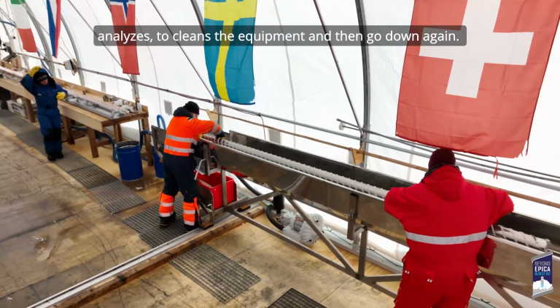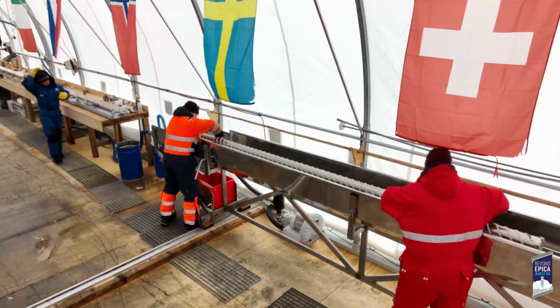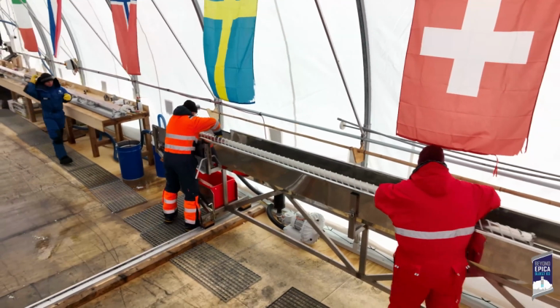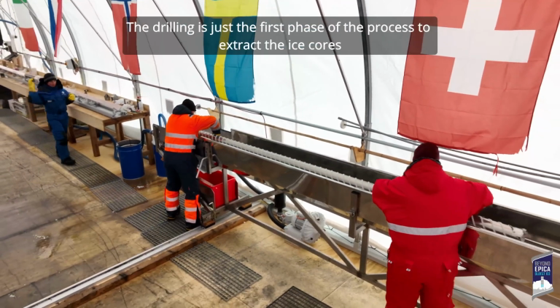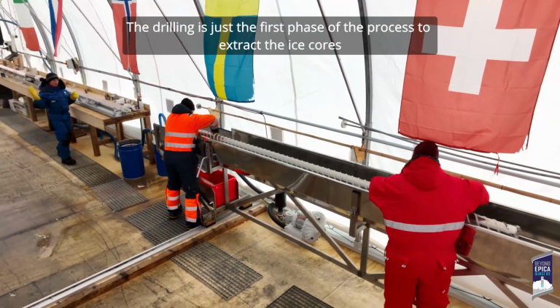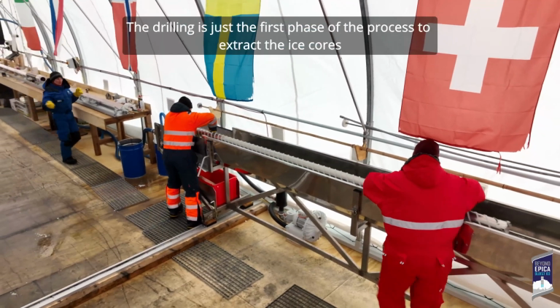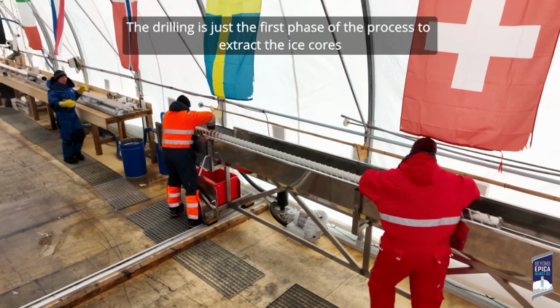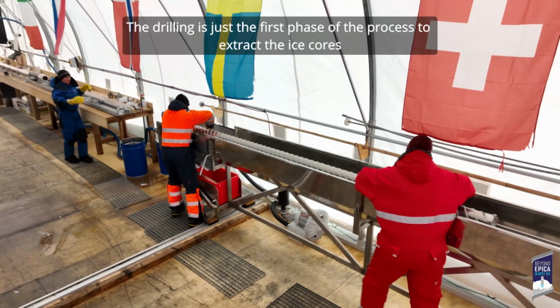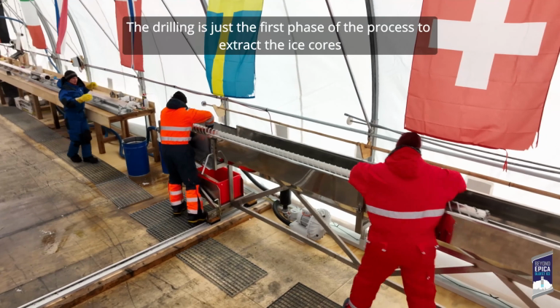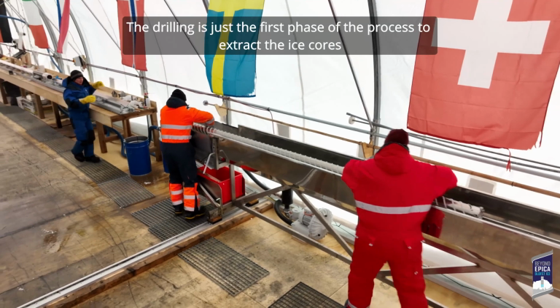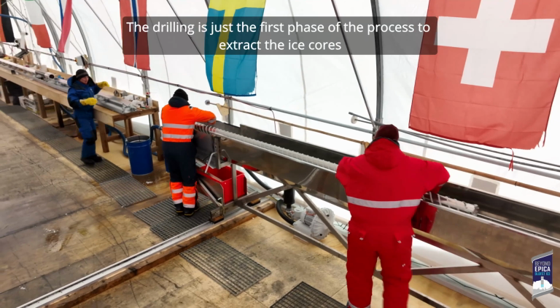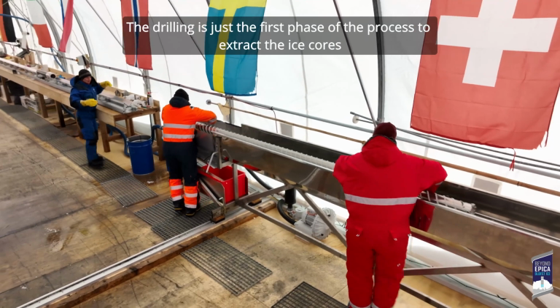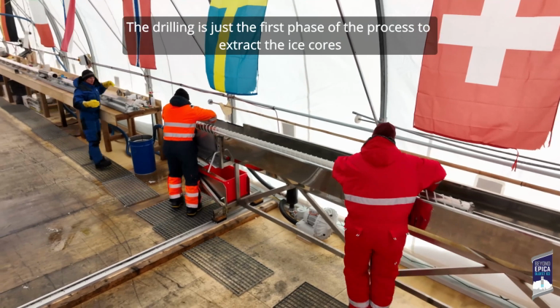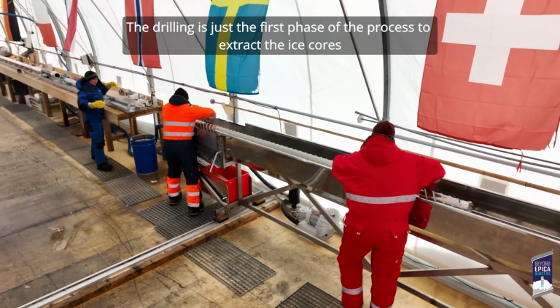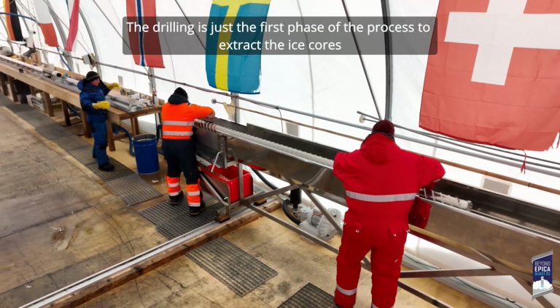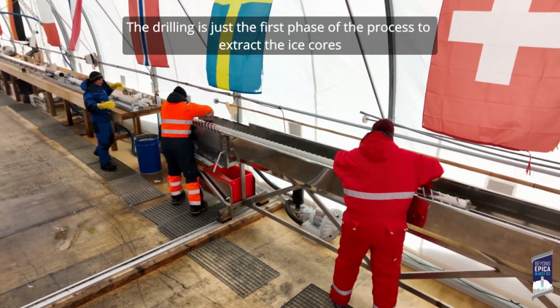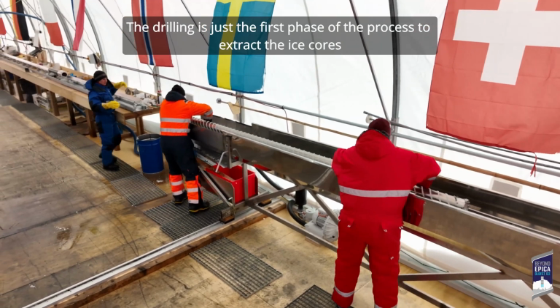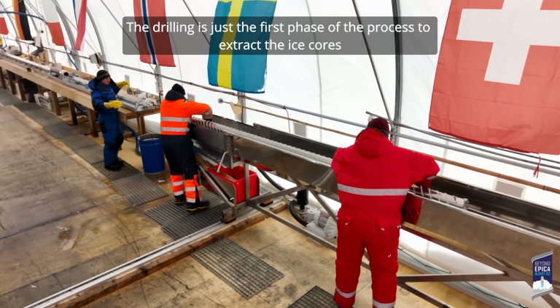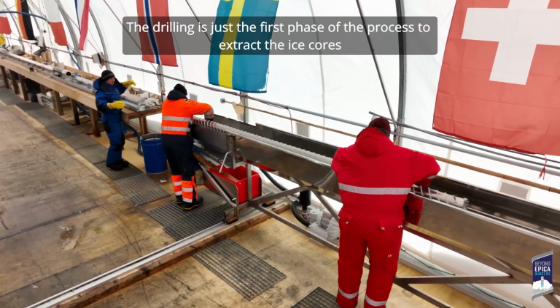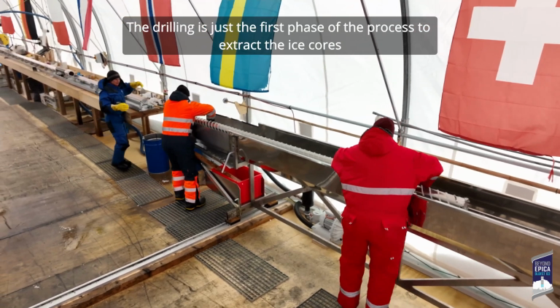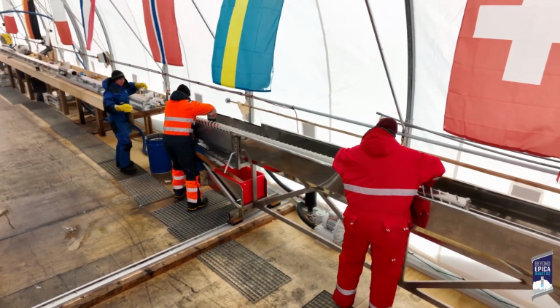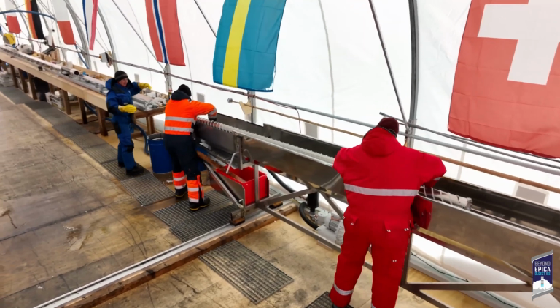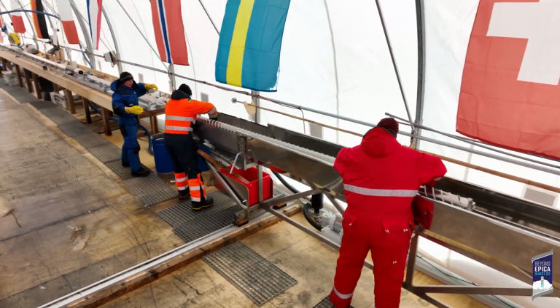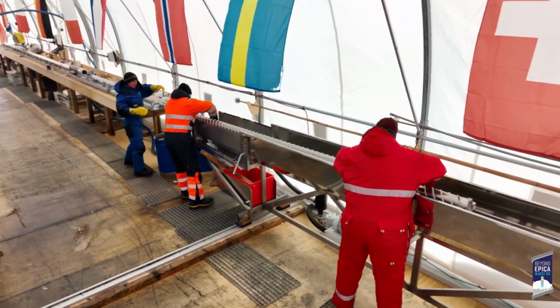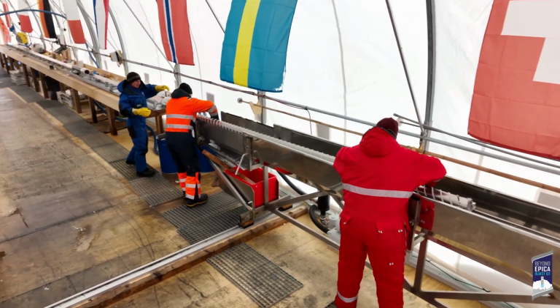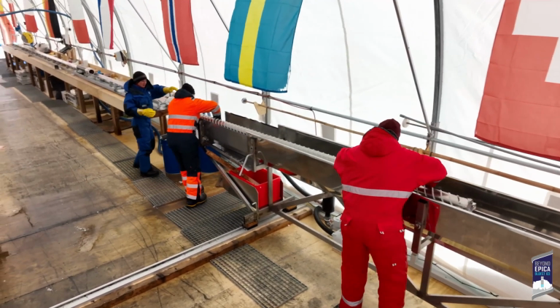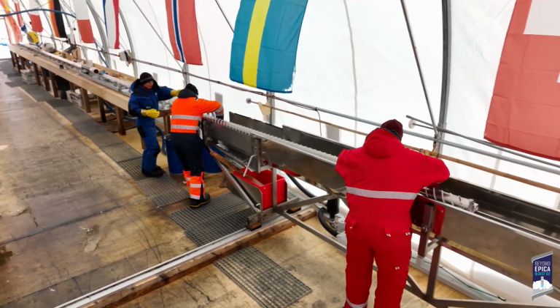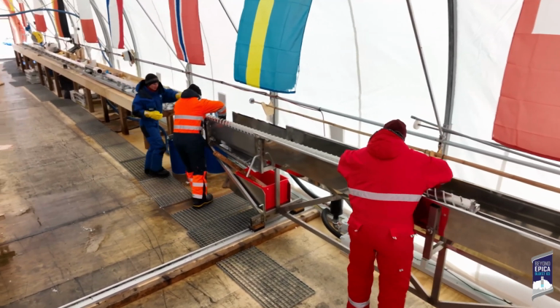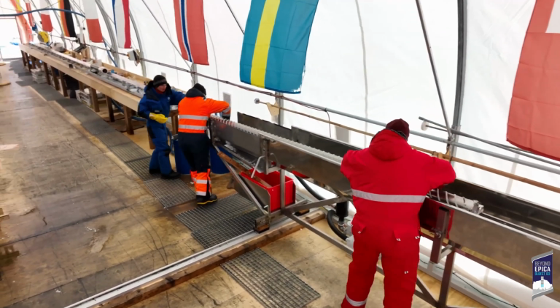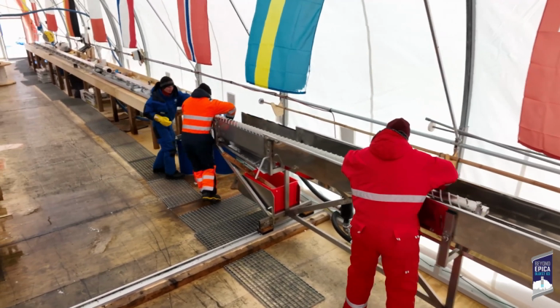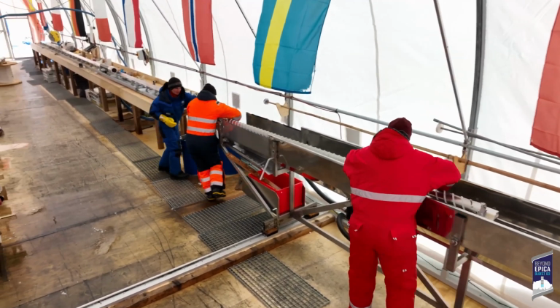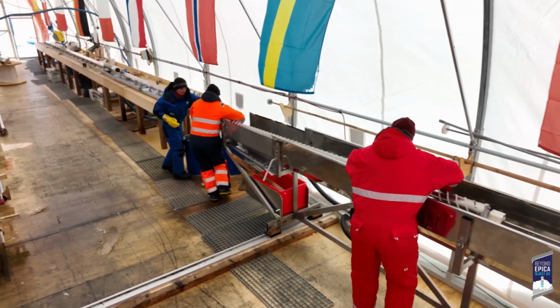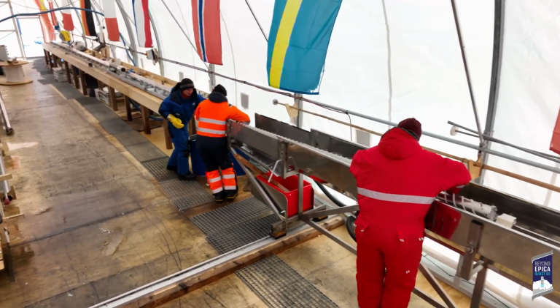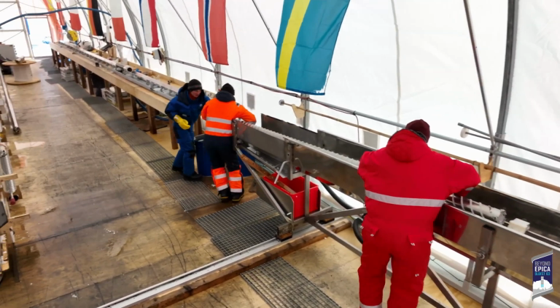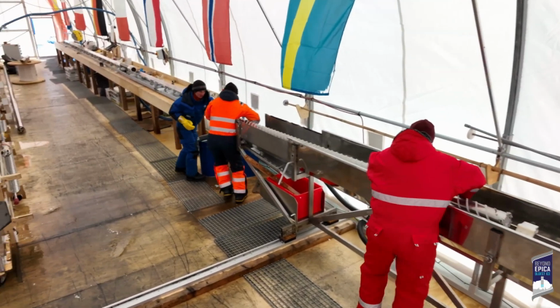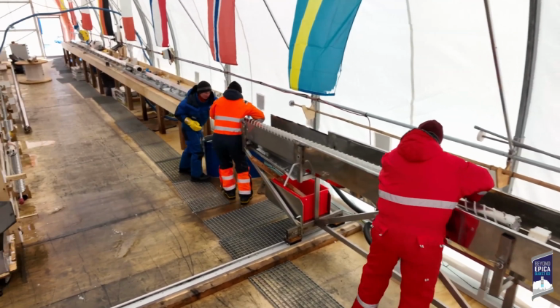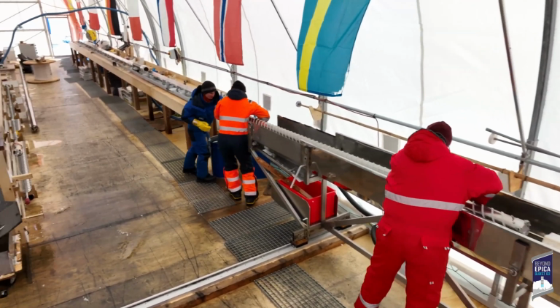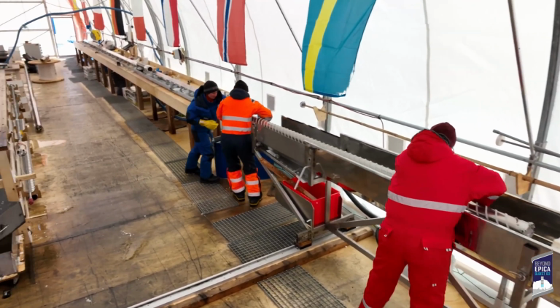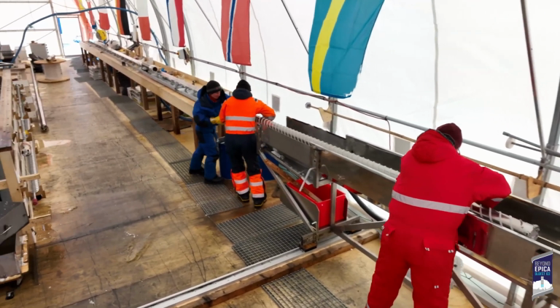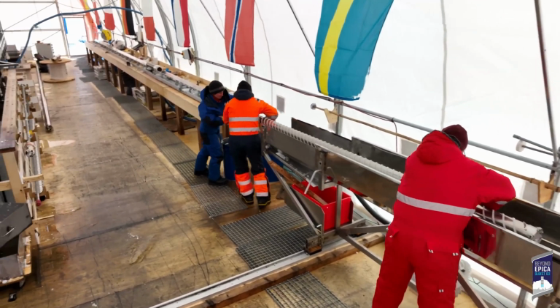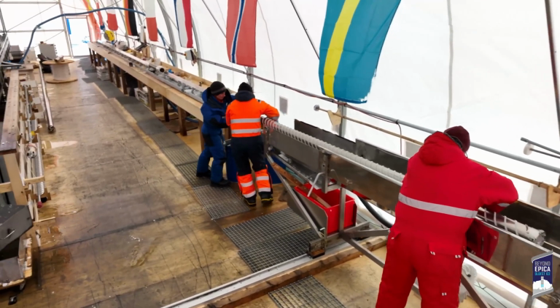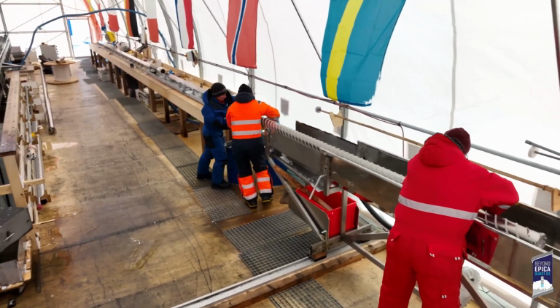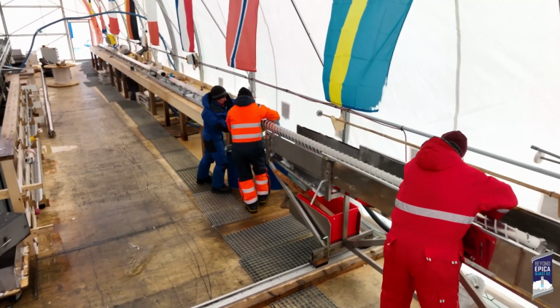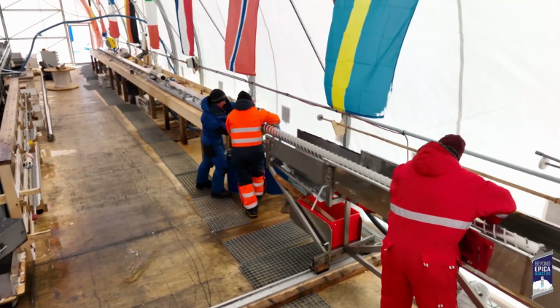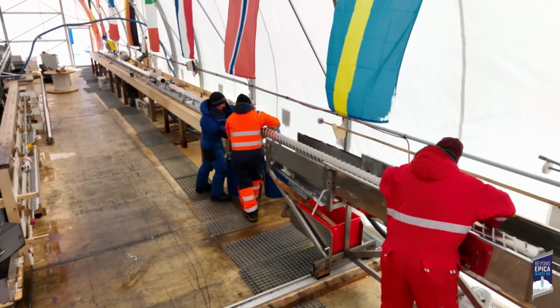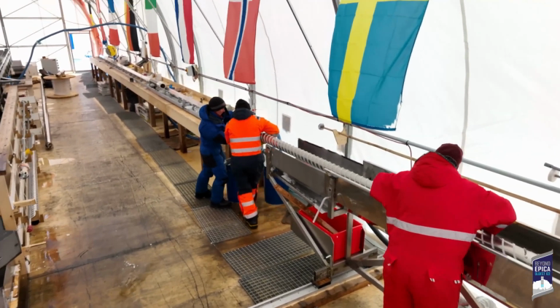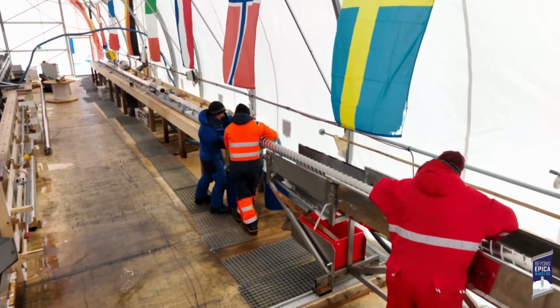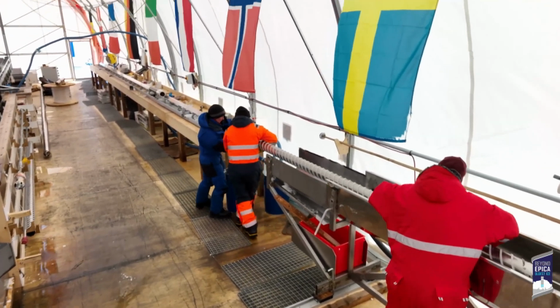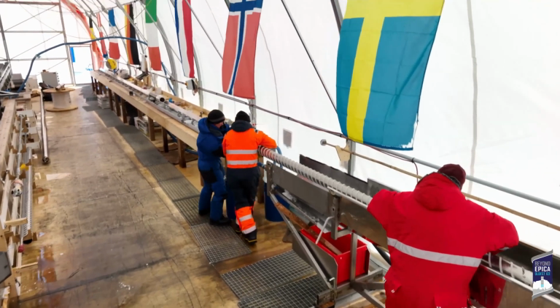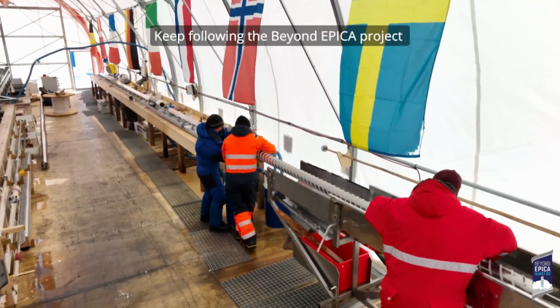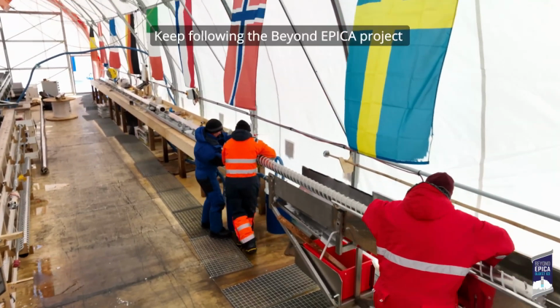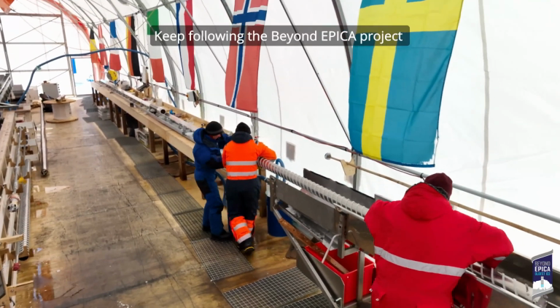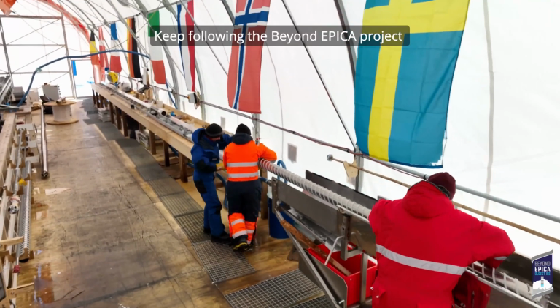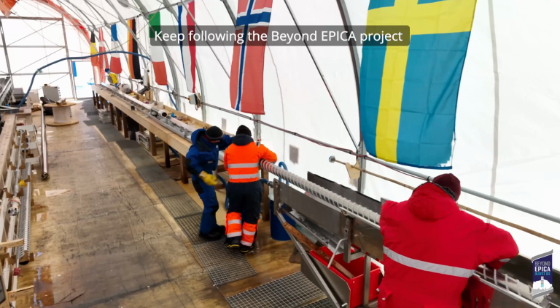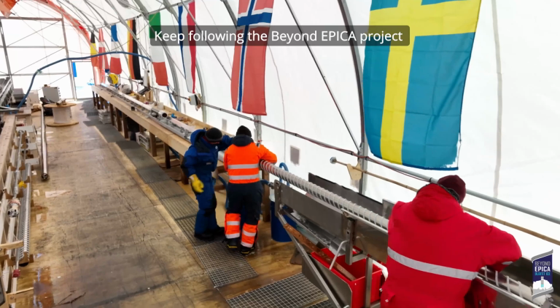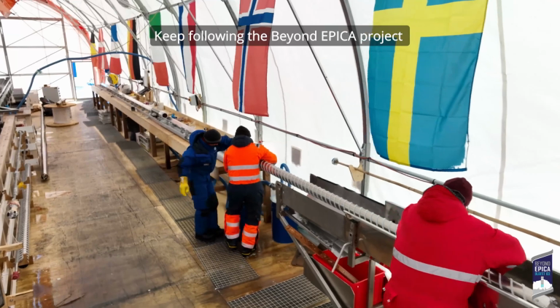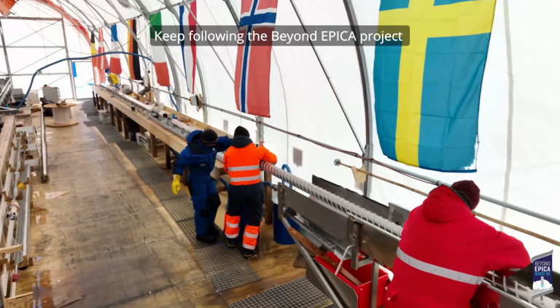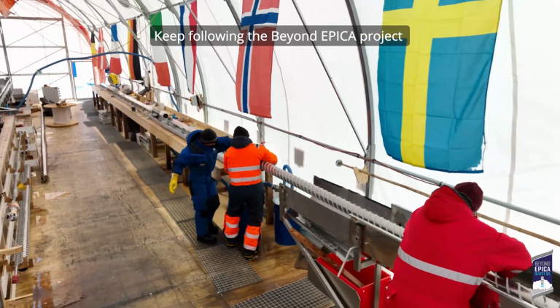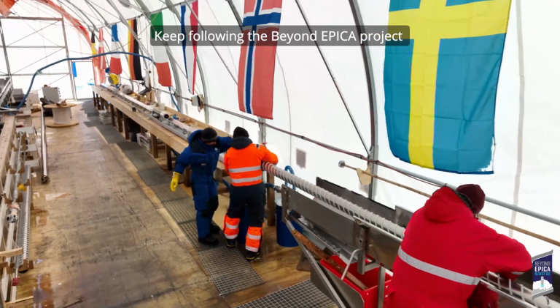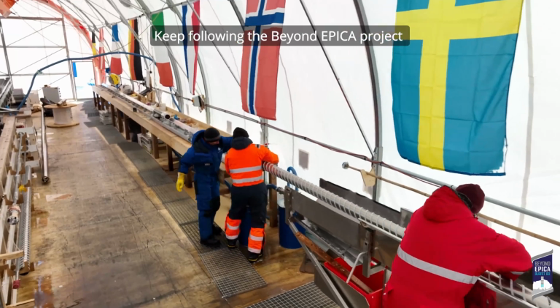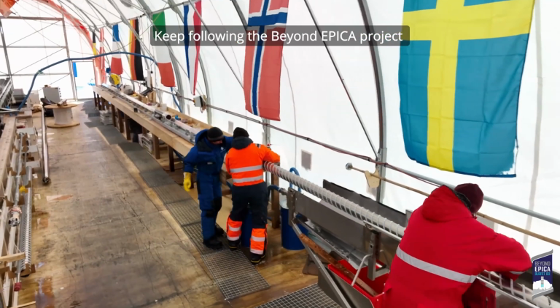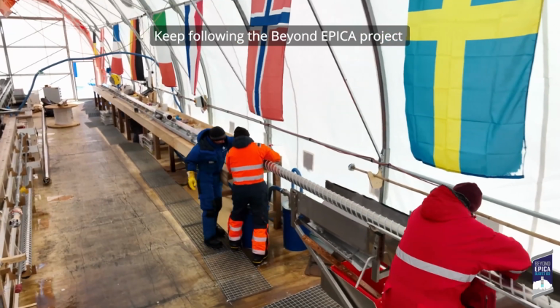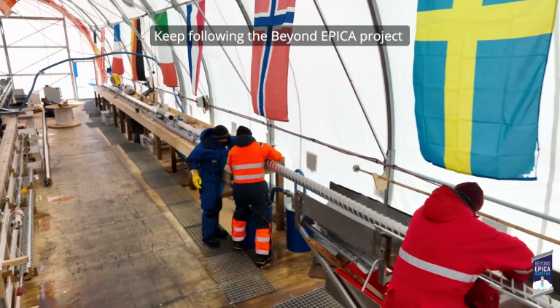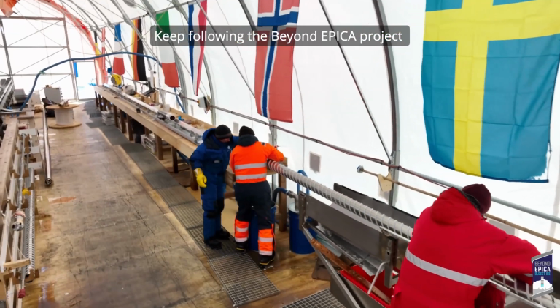The drilling is just the first phase of the process to extract the ice cores. Keep following the Beyond EPICA project to discover the next steps to obtain the perfect ice cores.